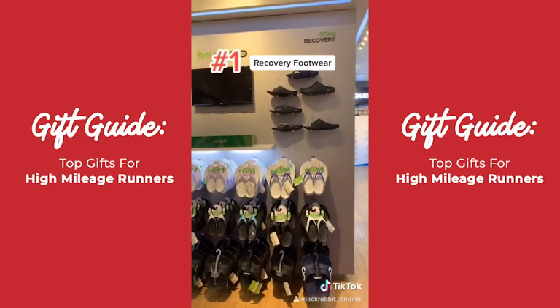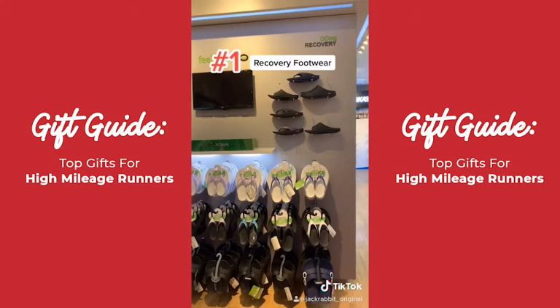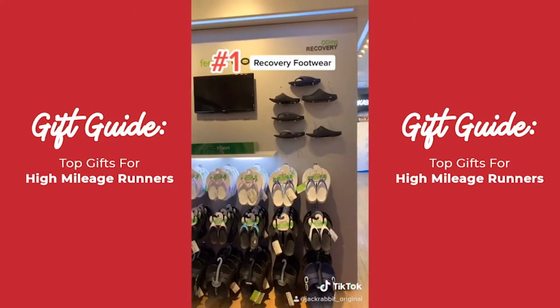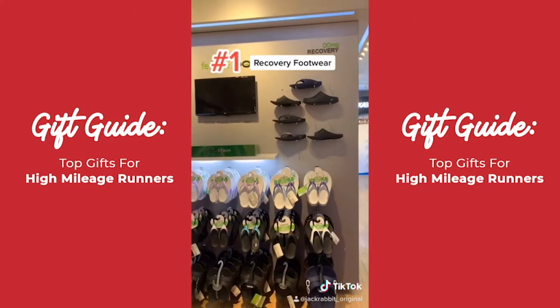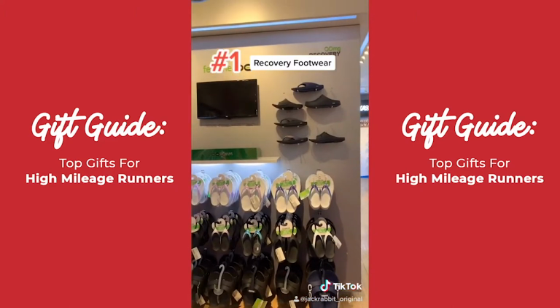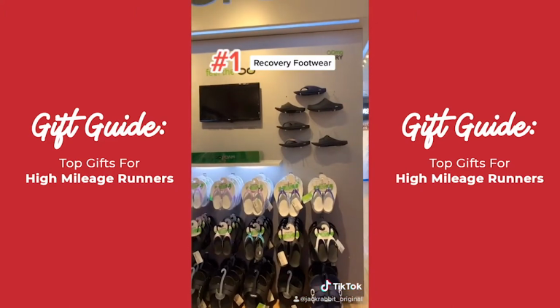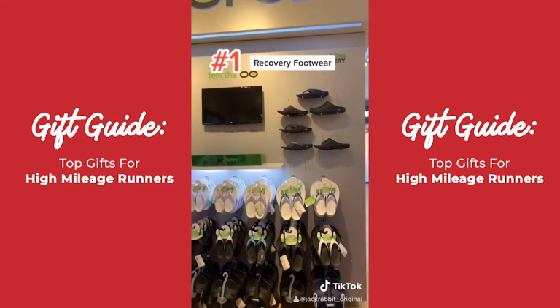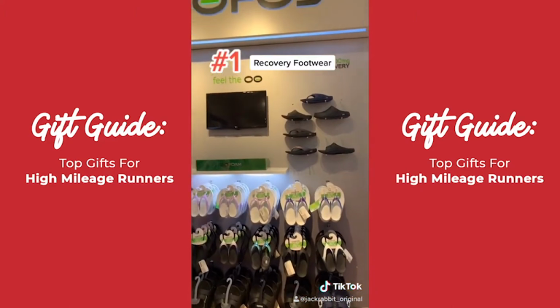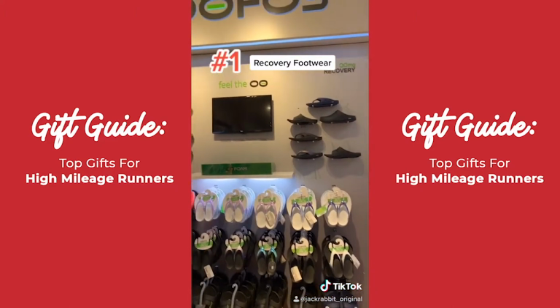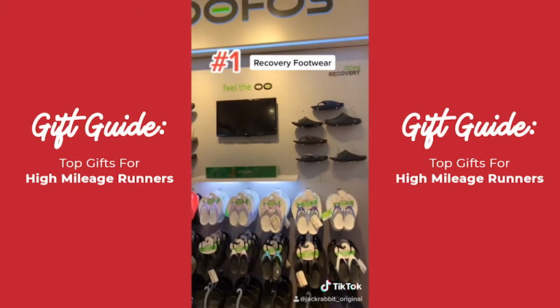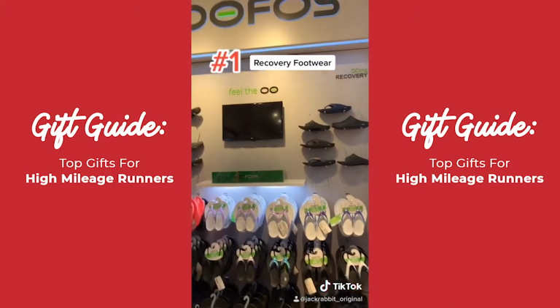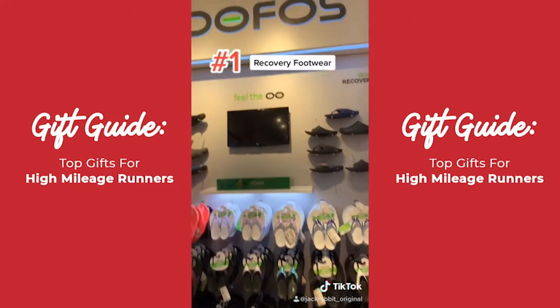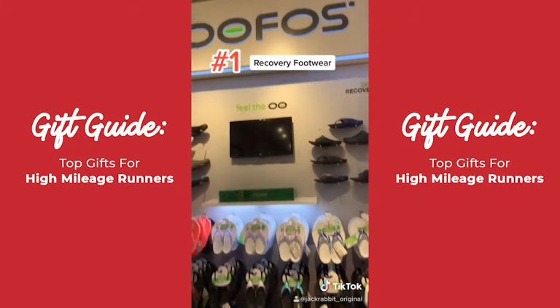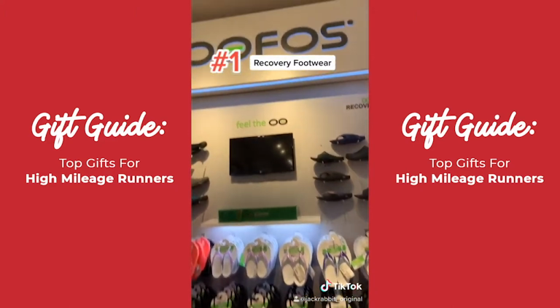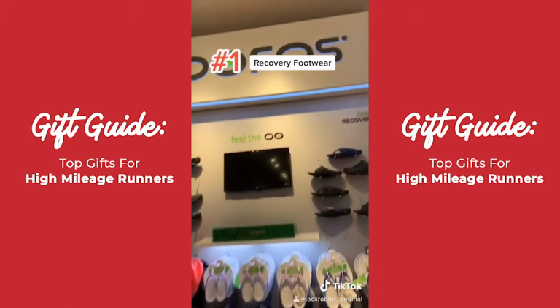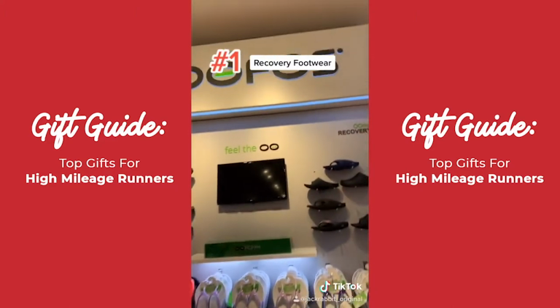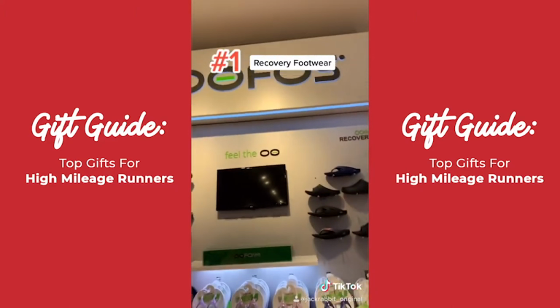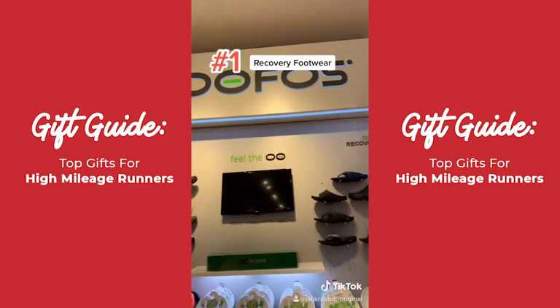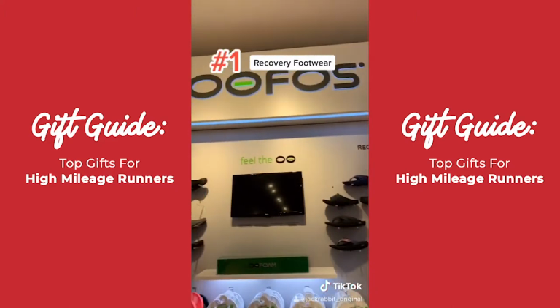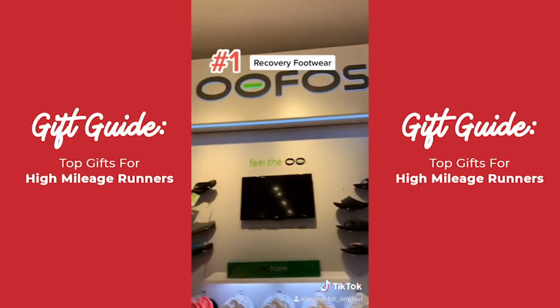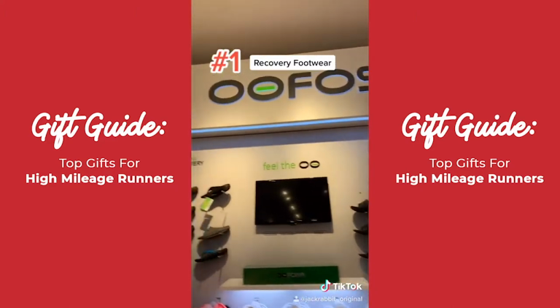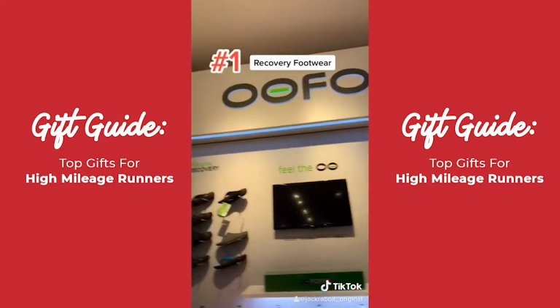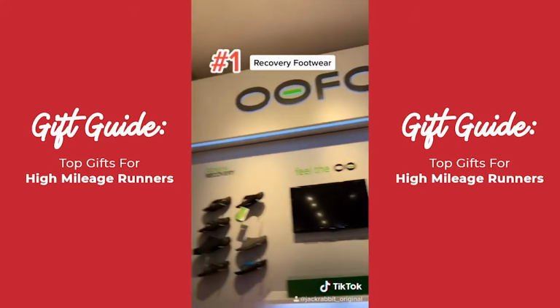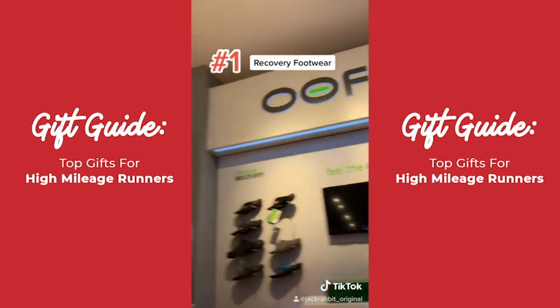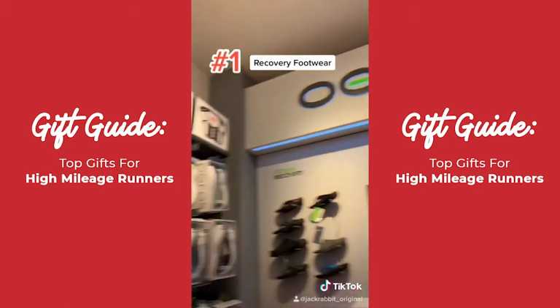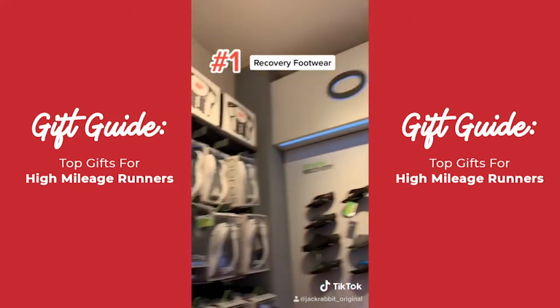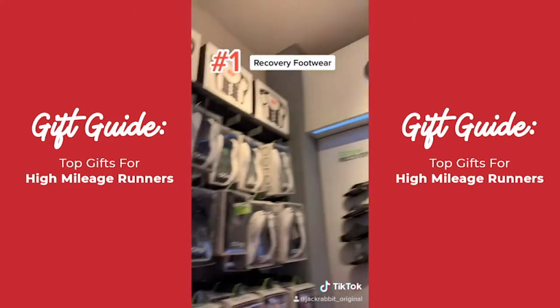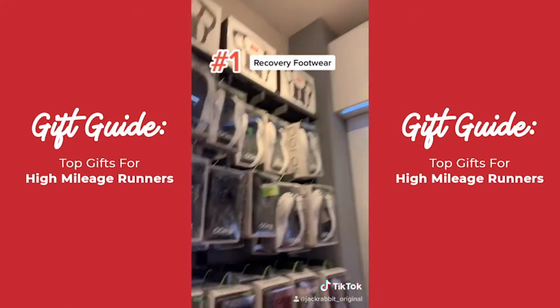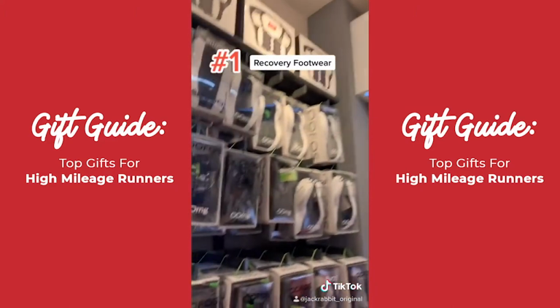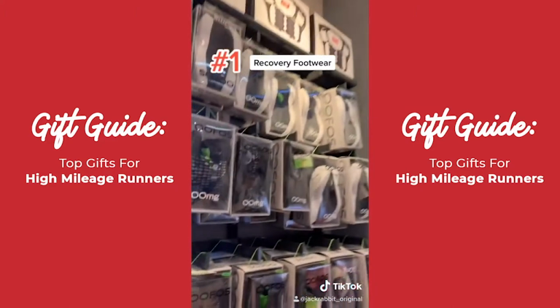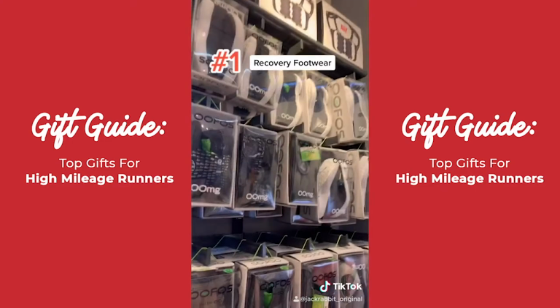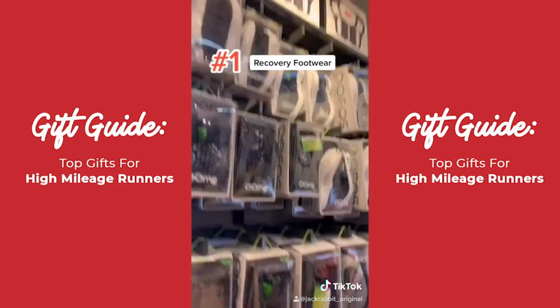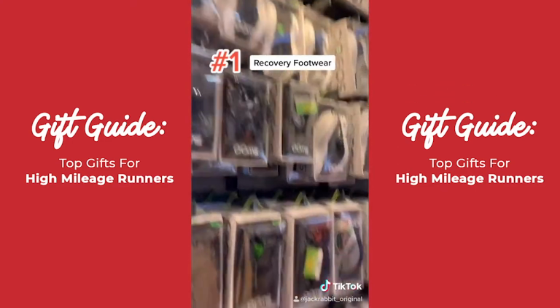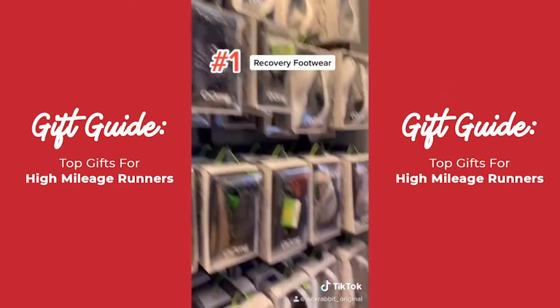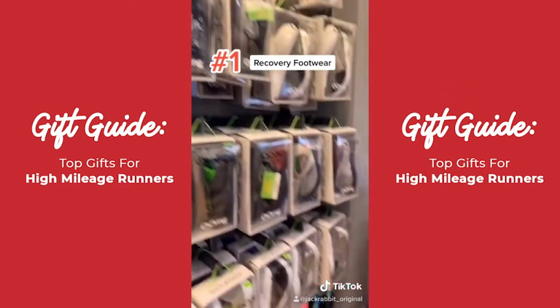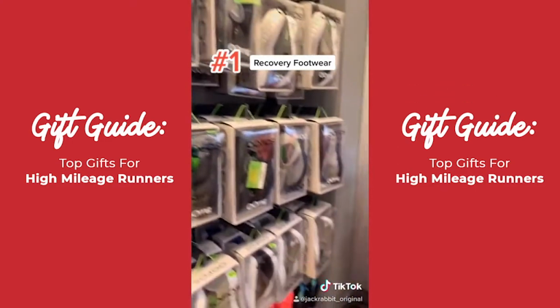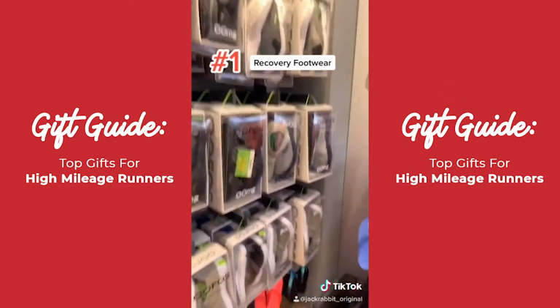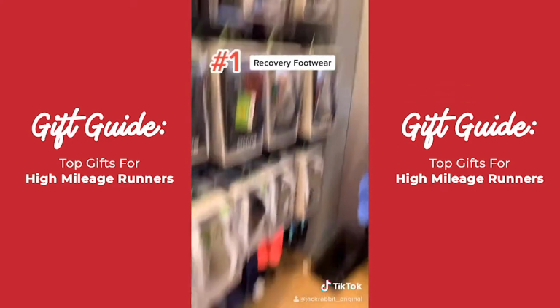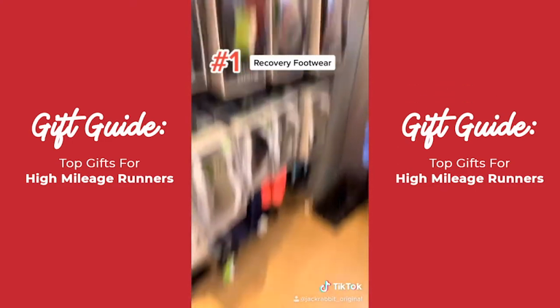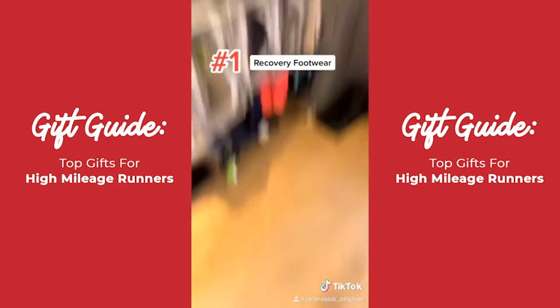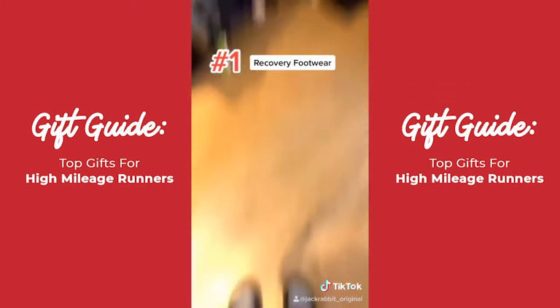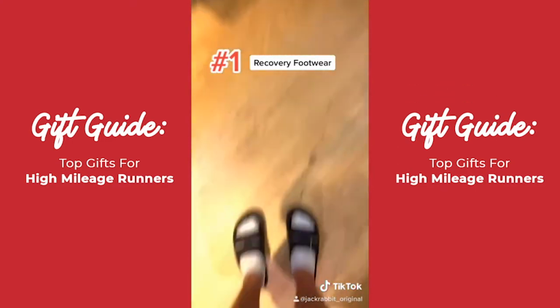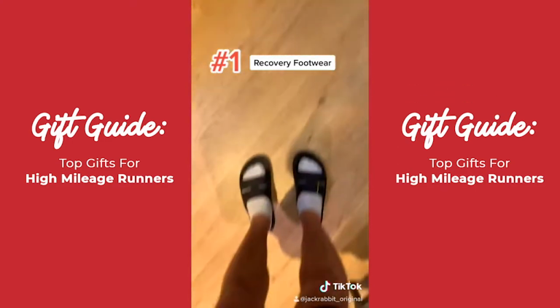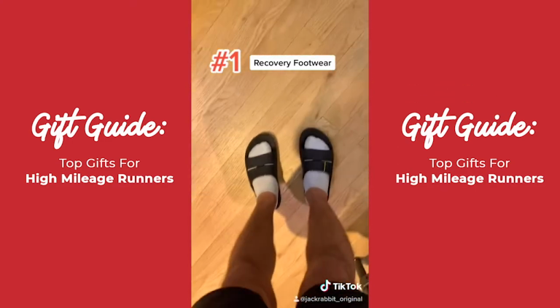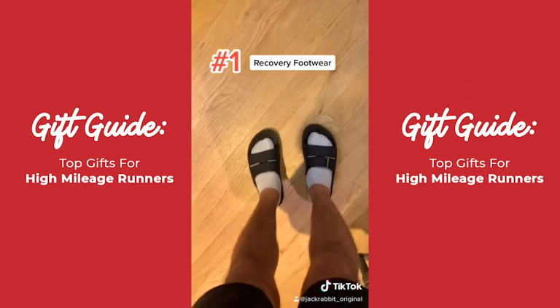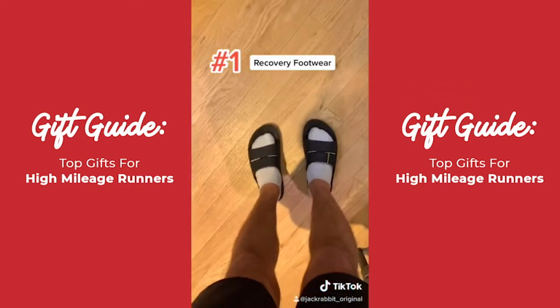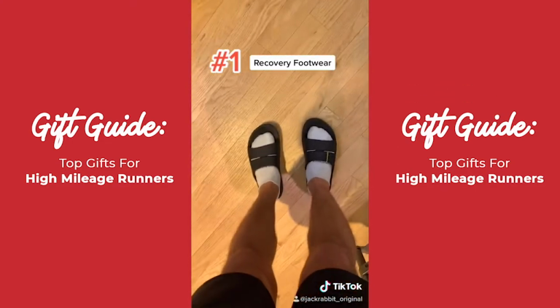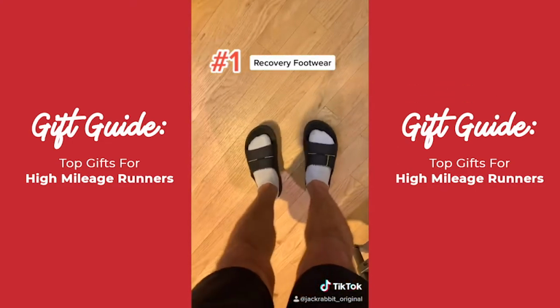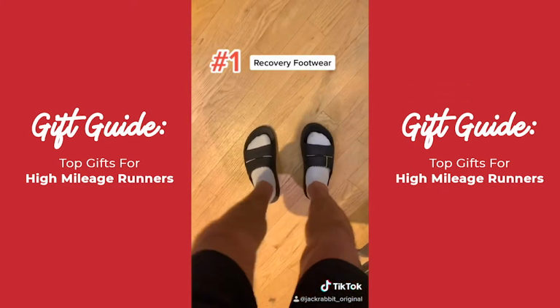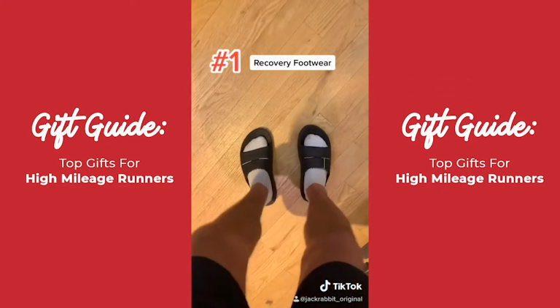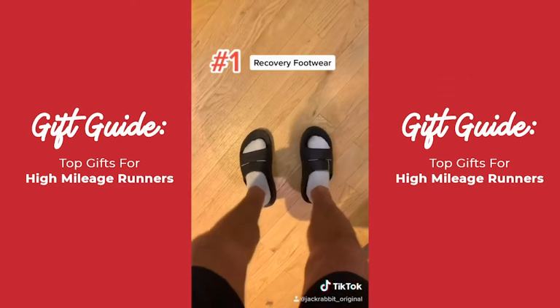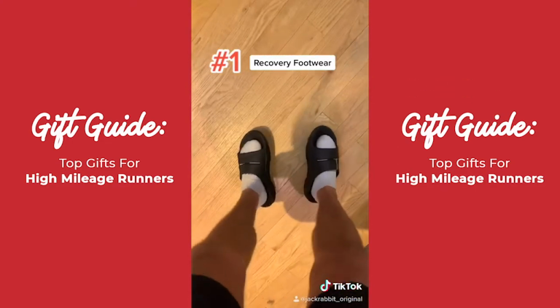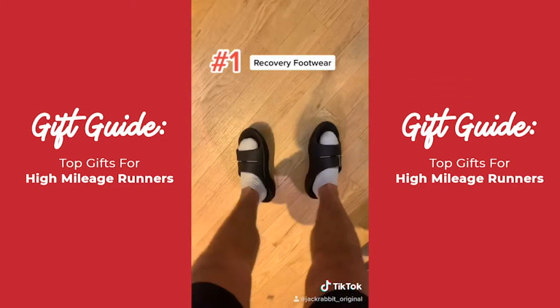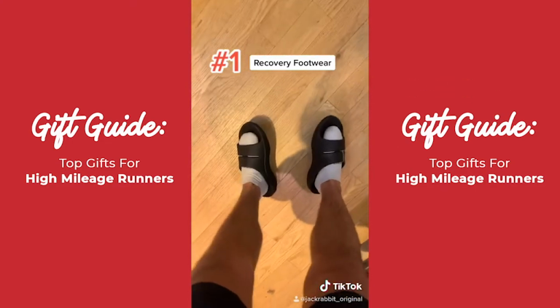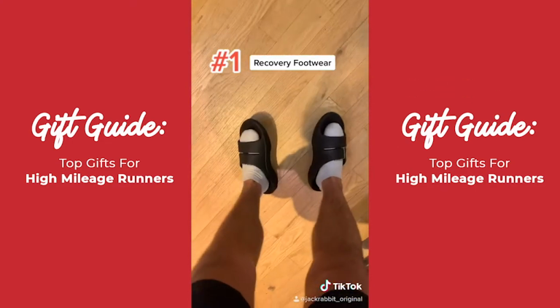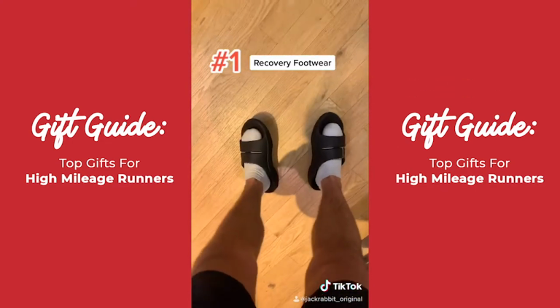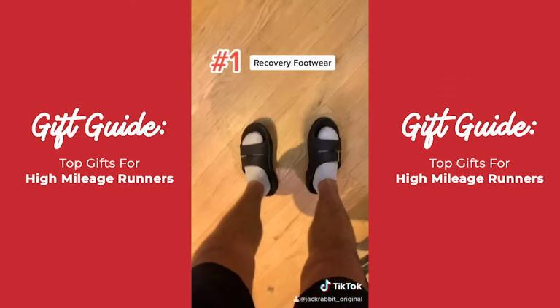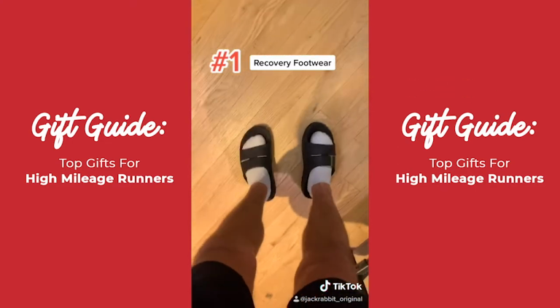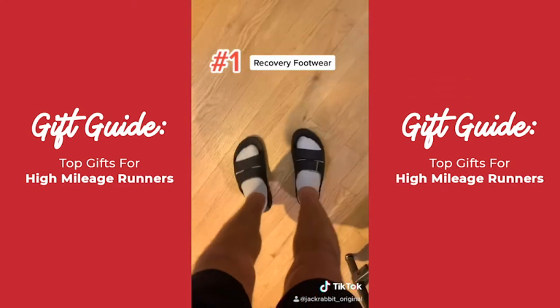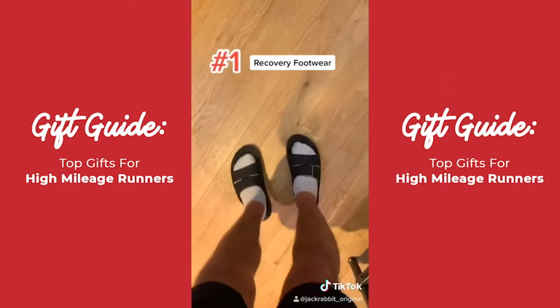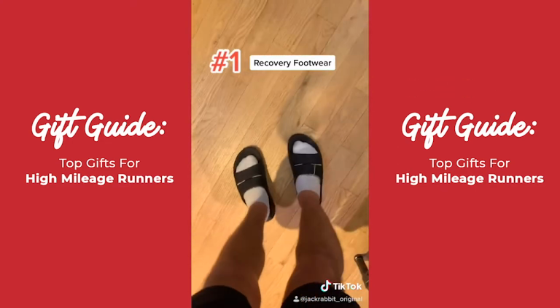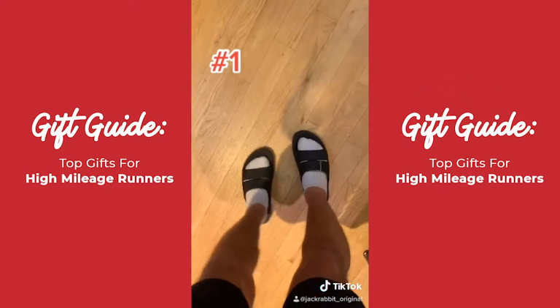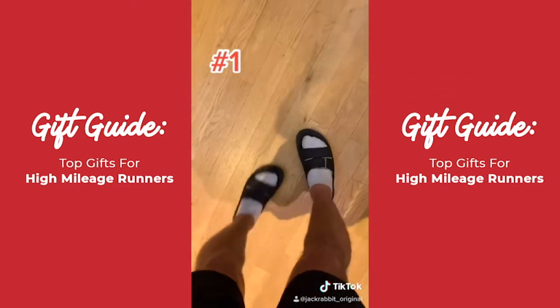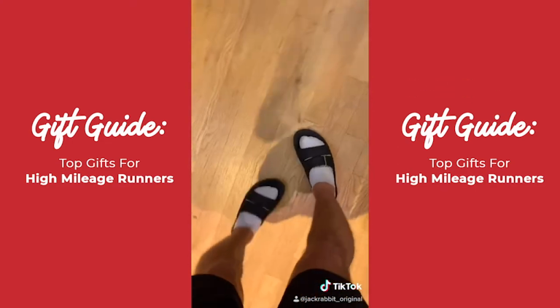First up, recovery footwear. If you're running a lot of miles every week, your feet are taking a pounding. So I recommend Ufos. Ufos help you recover quicker when you're at home.